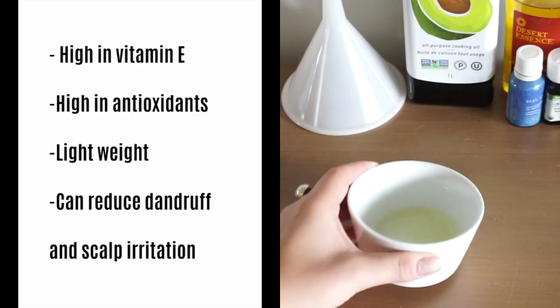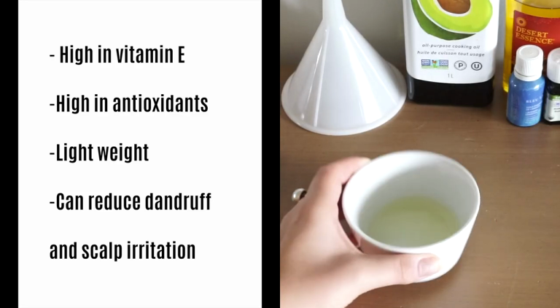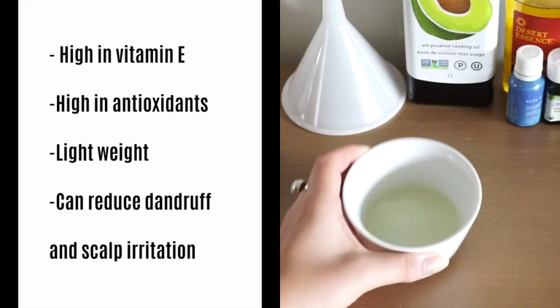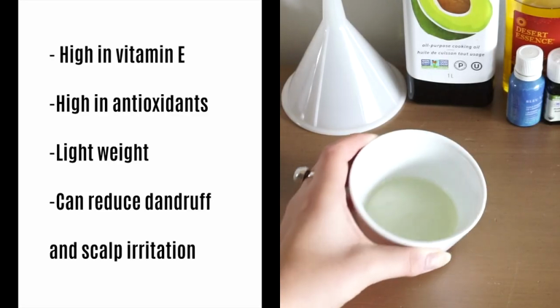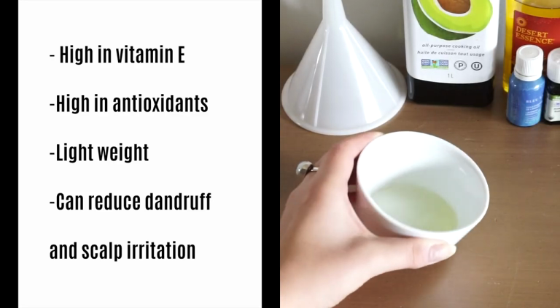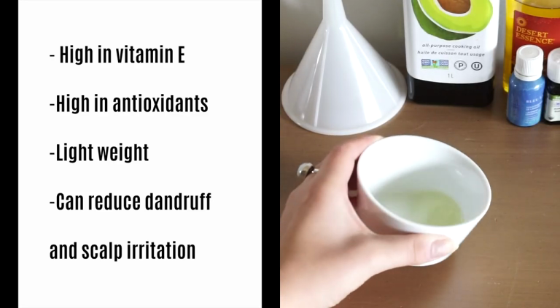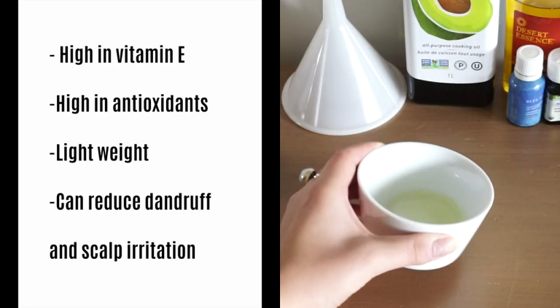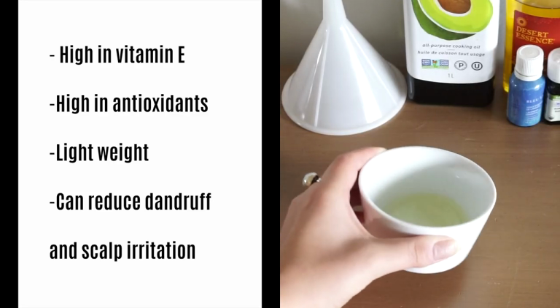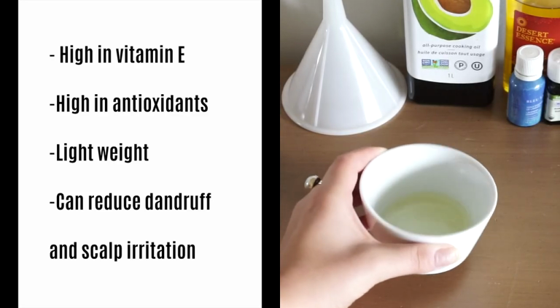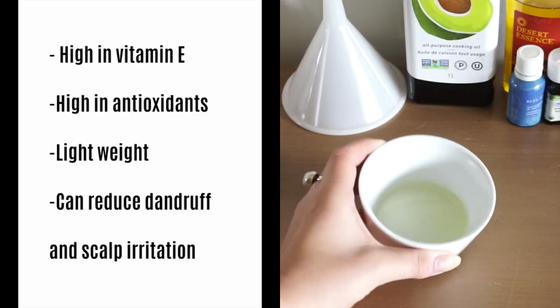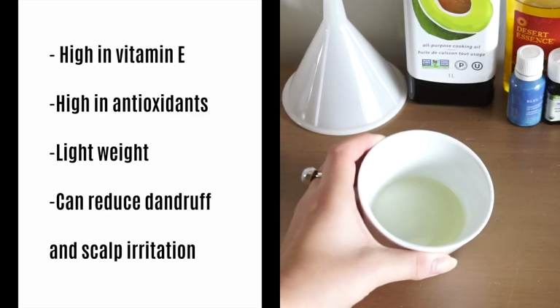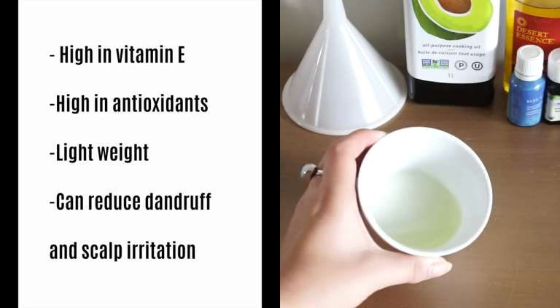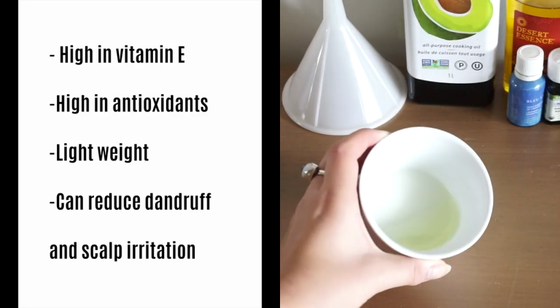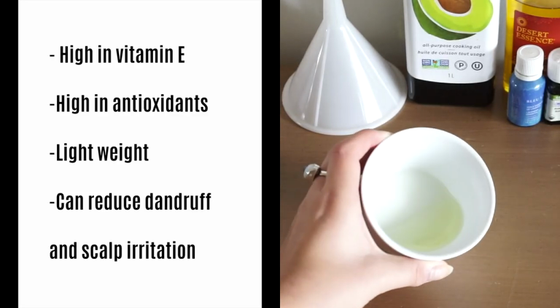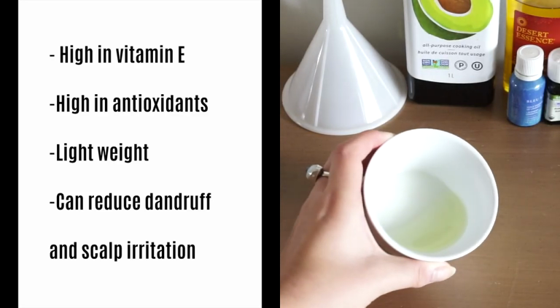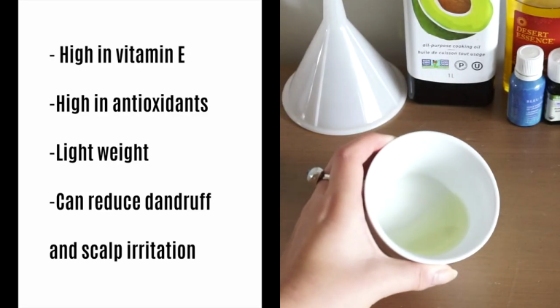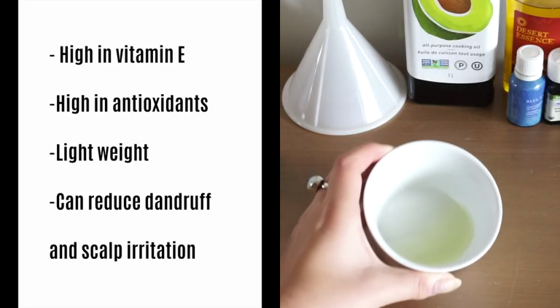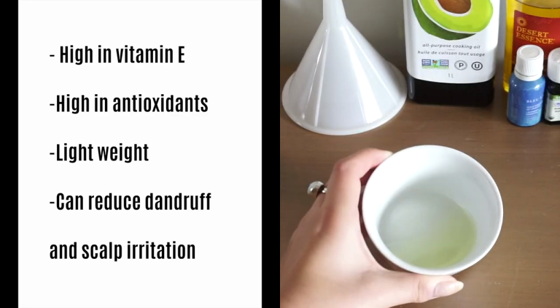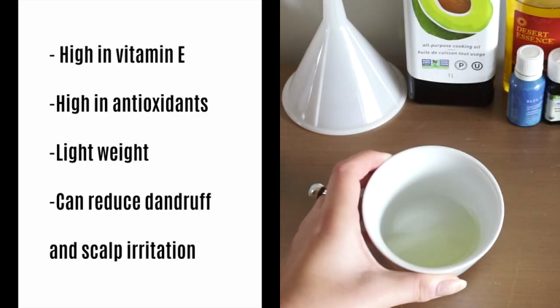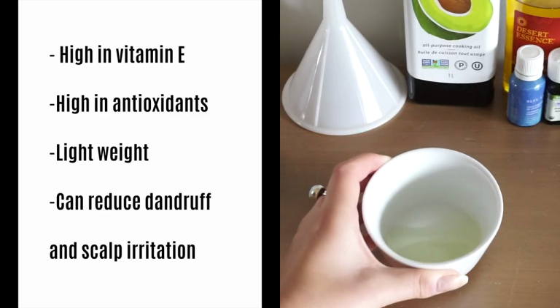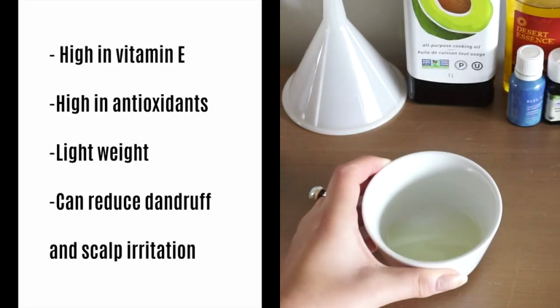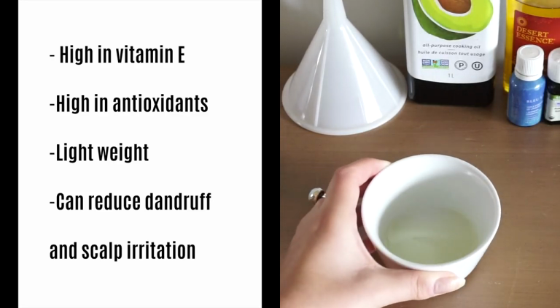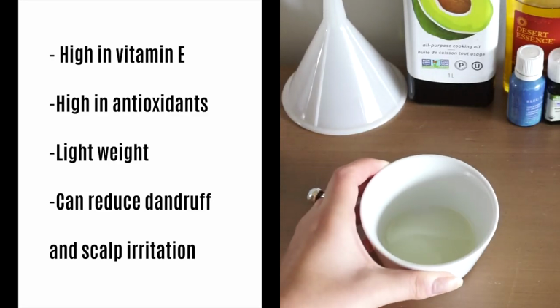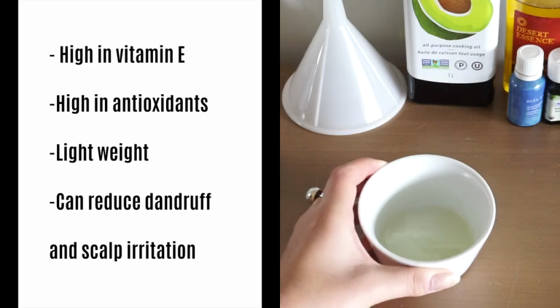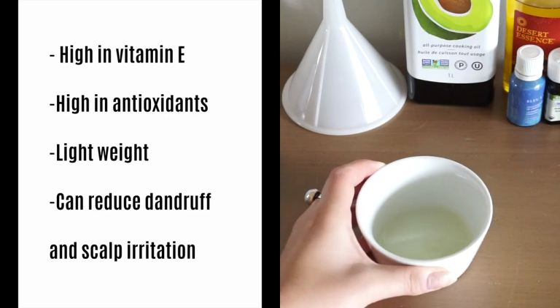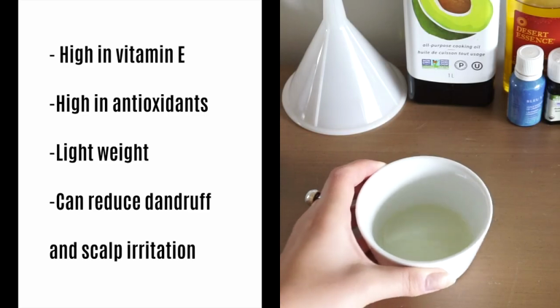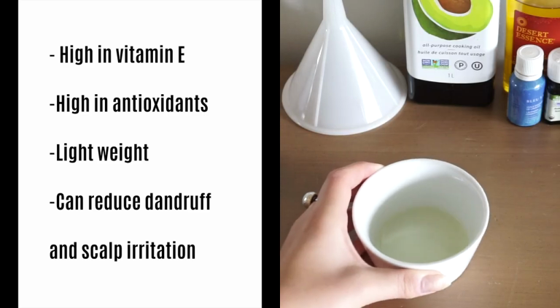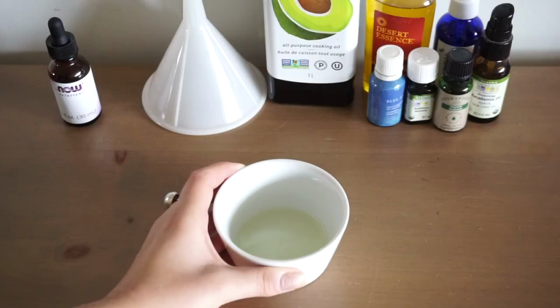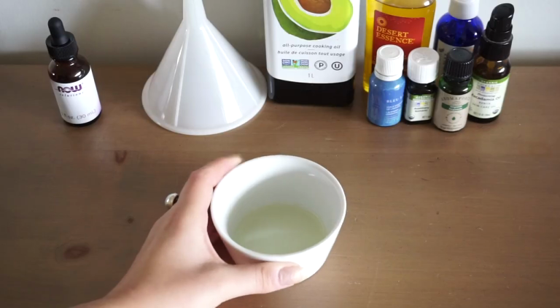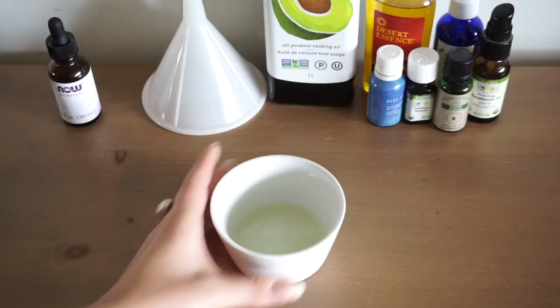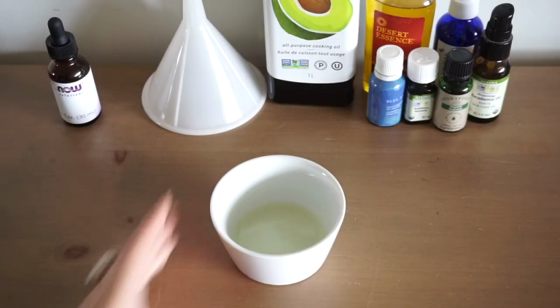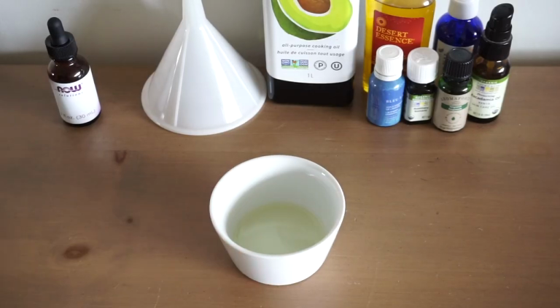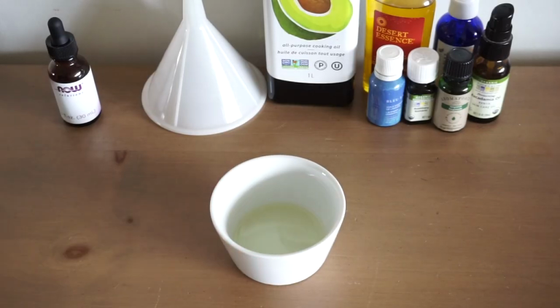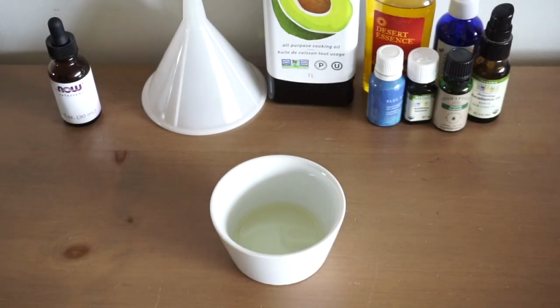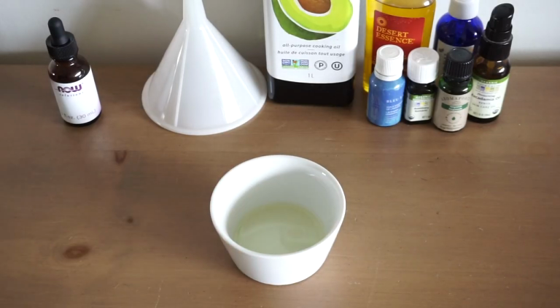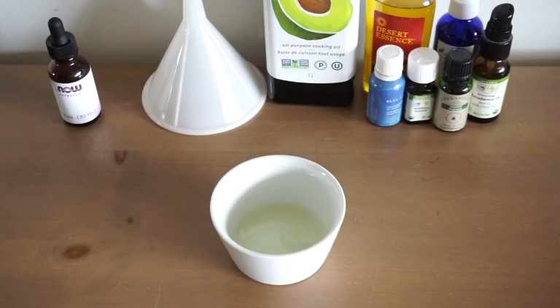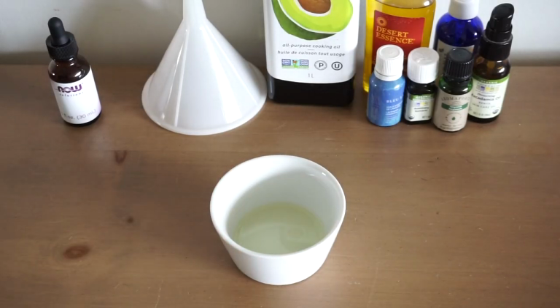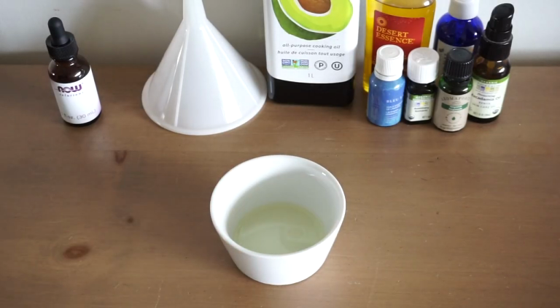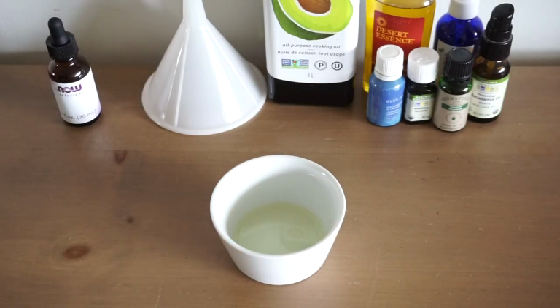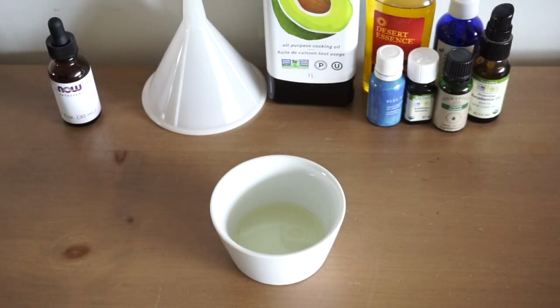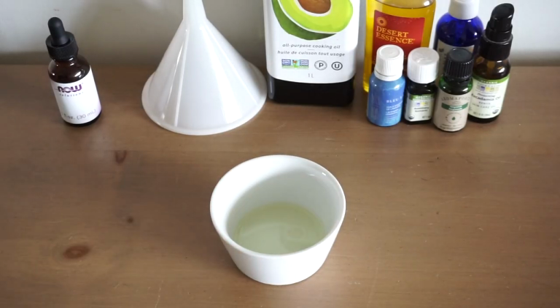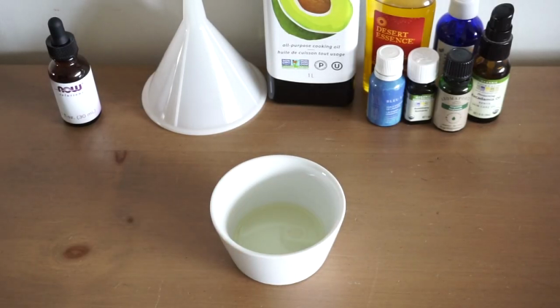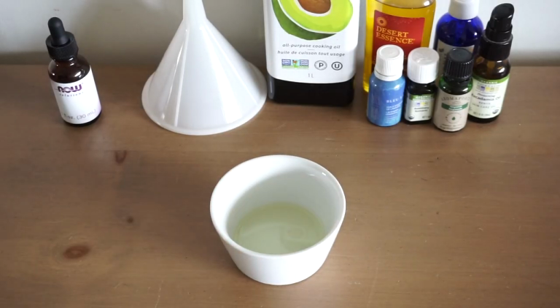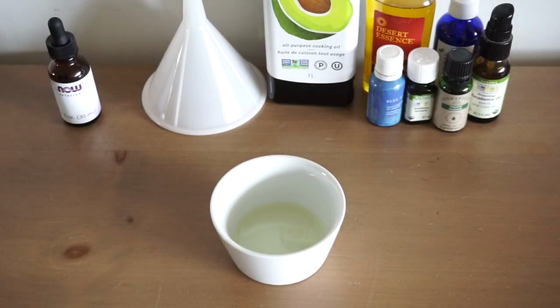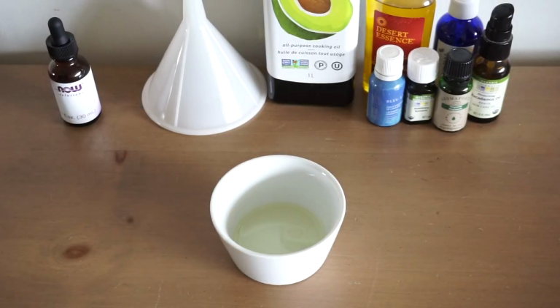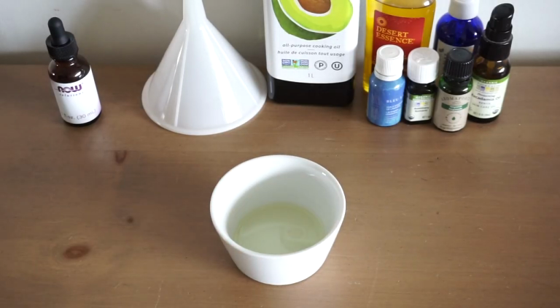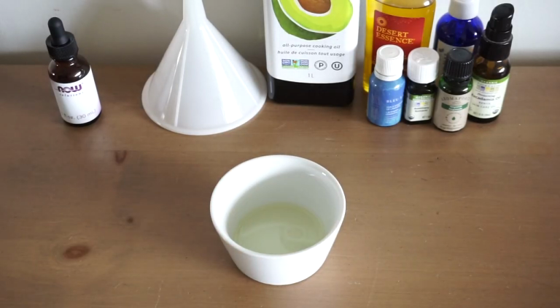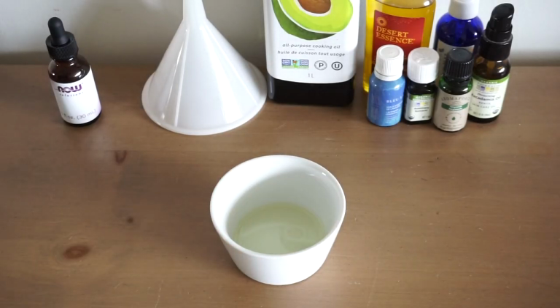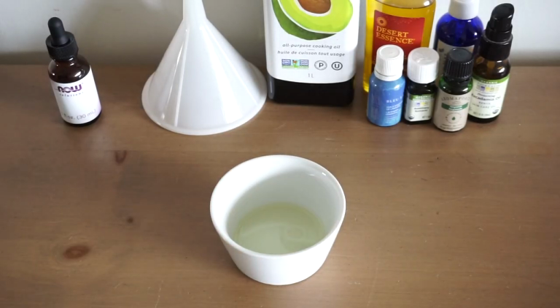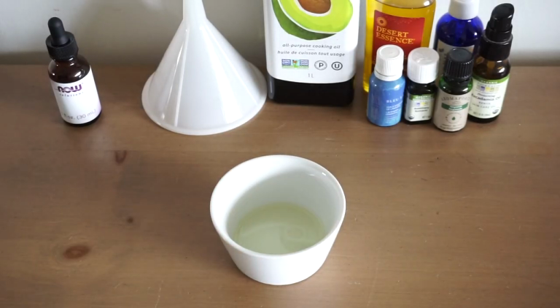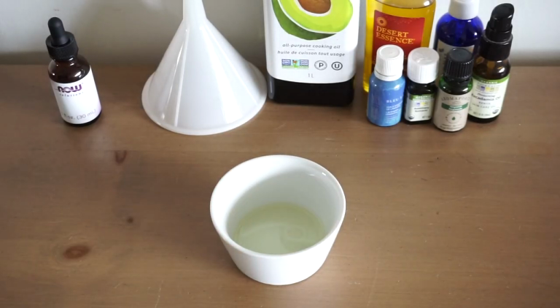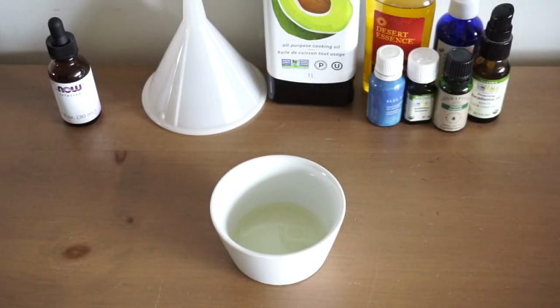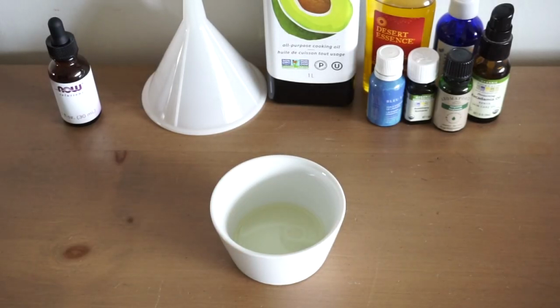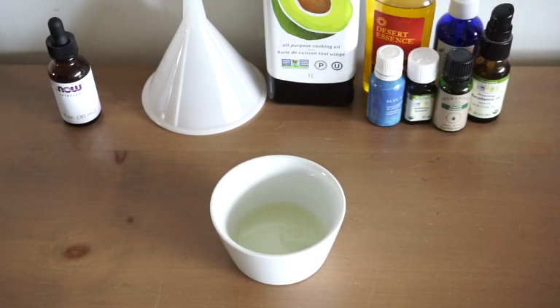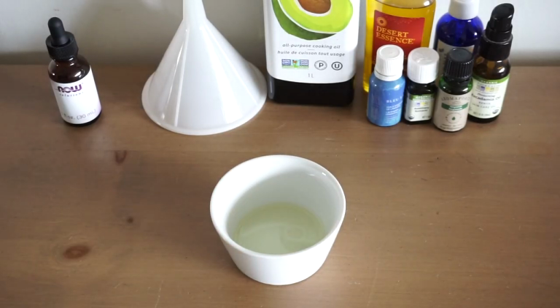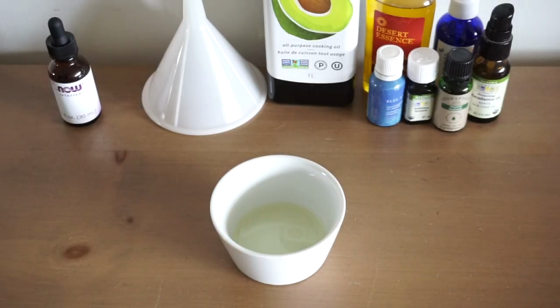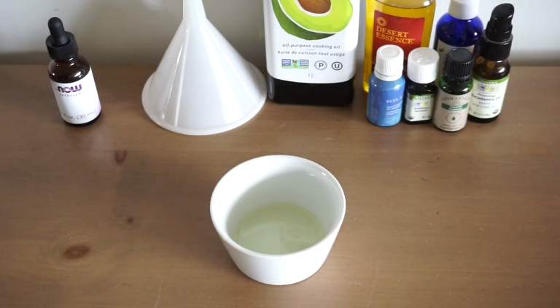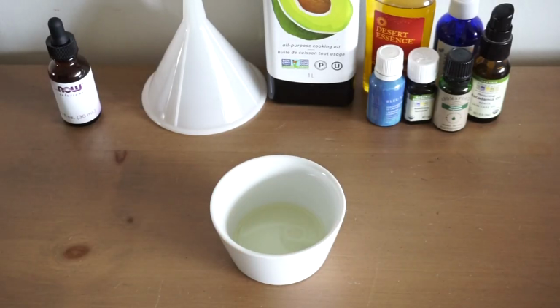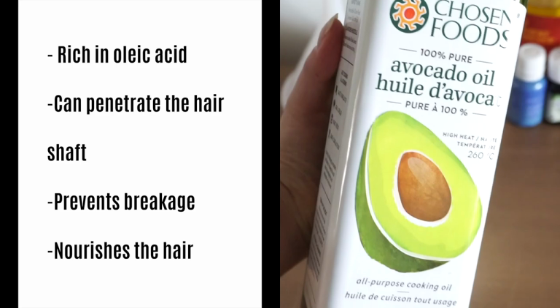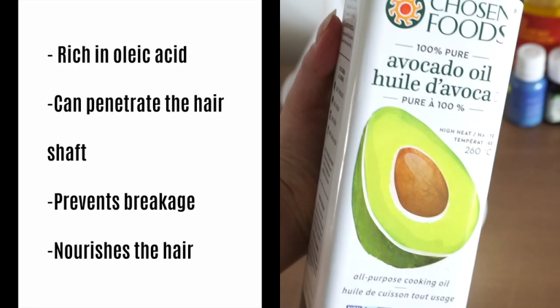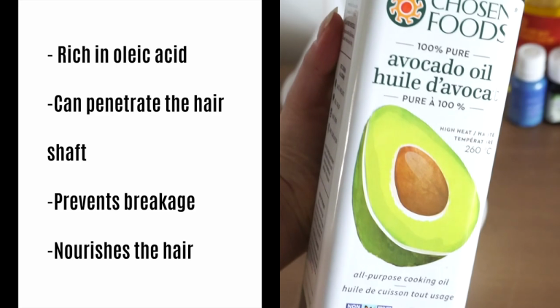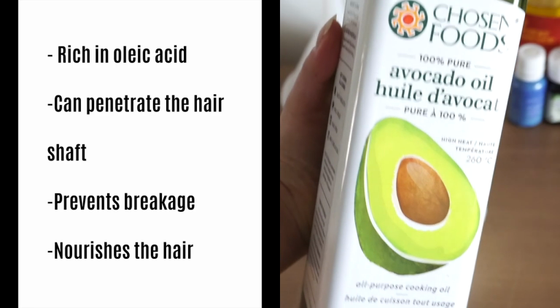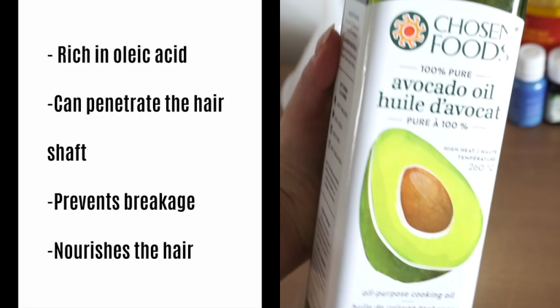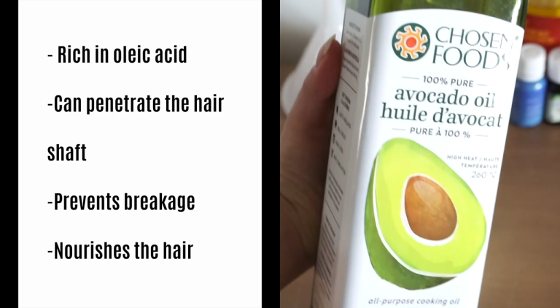The first oil I'm using is grapeseed oil and I like grapeseed oil because it's high in vitamin E and antioxidants and it's also a very lightweight oil.